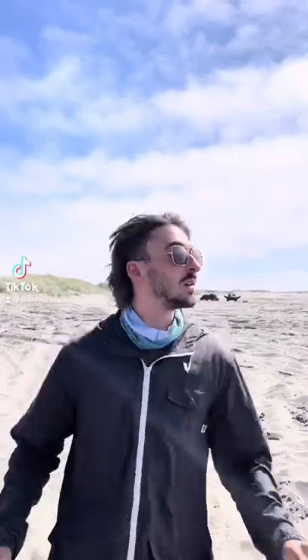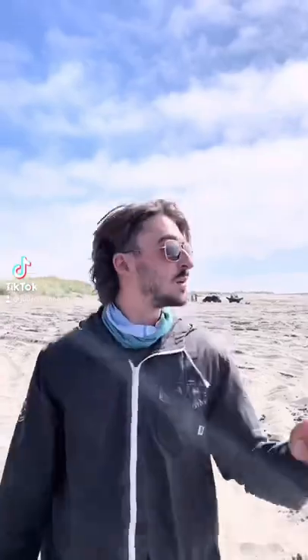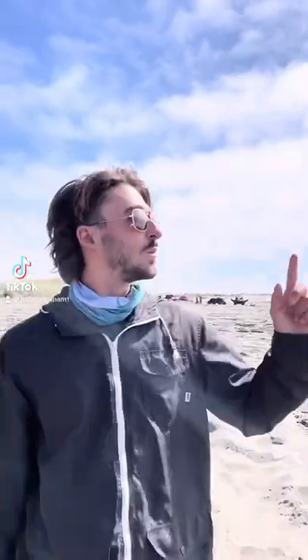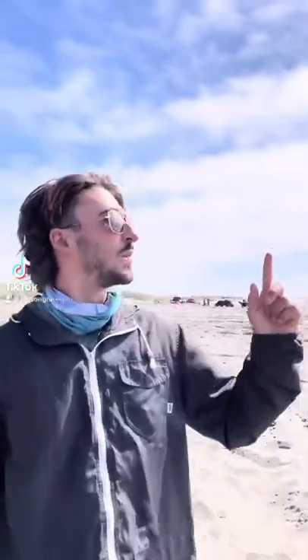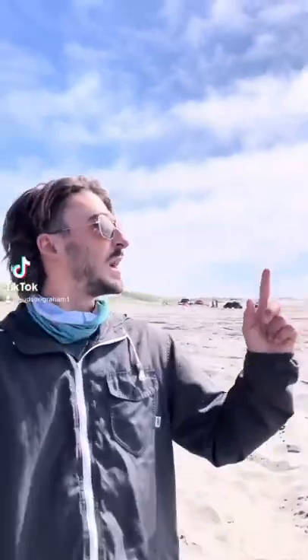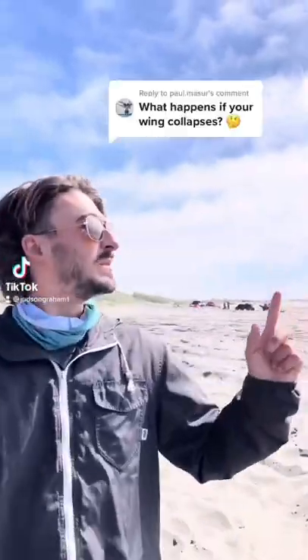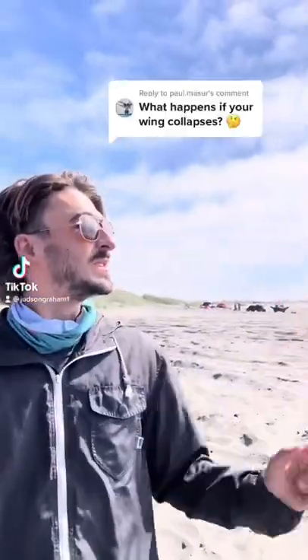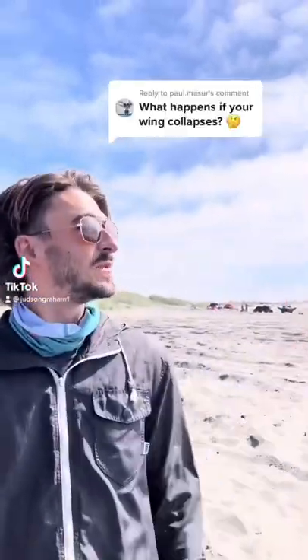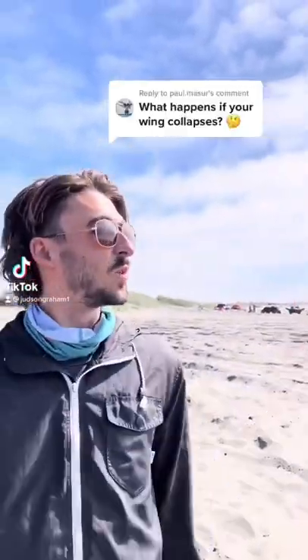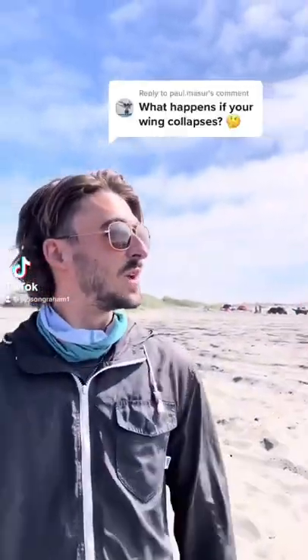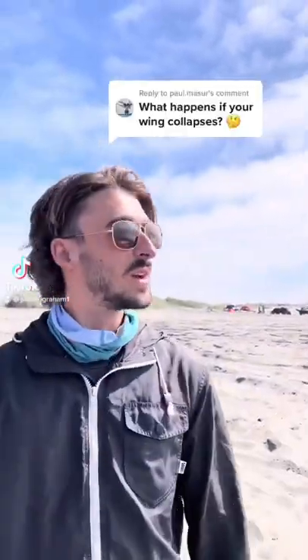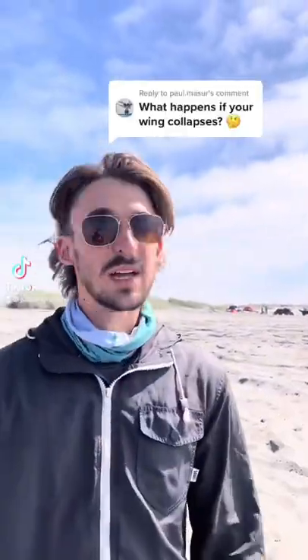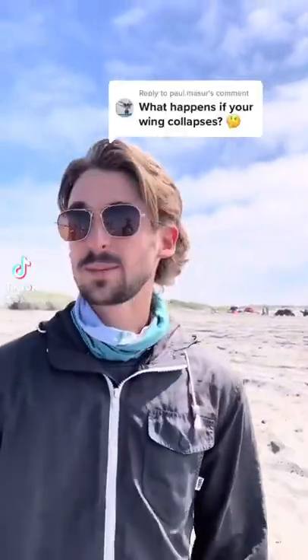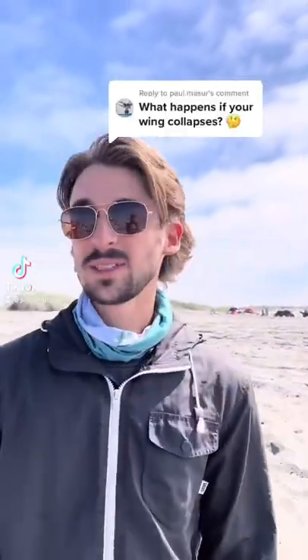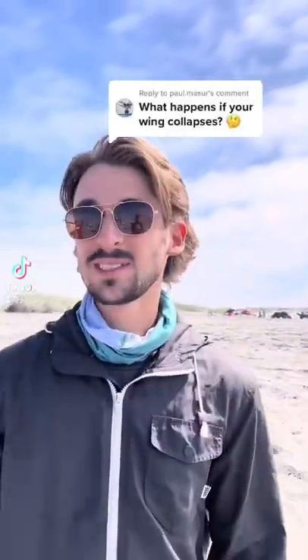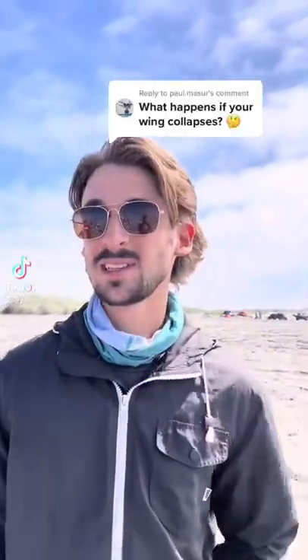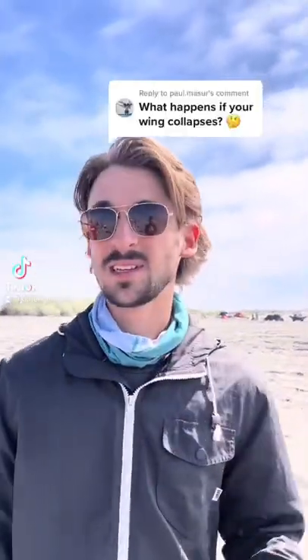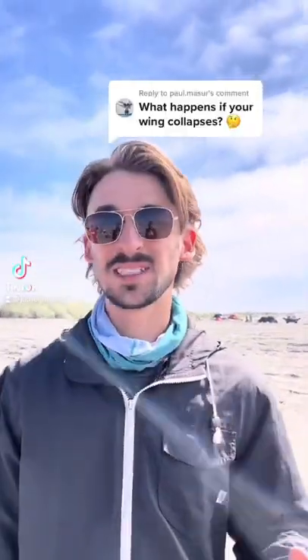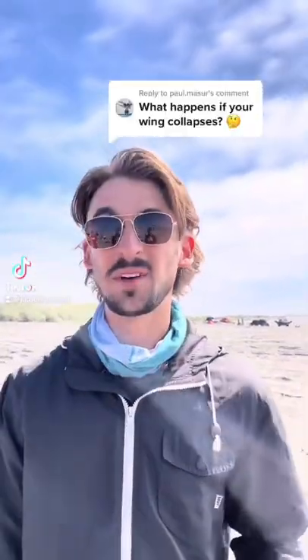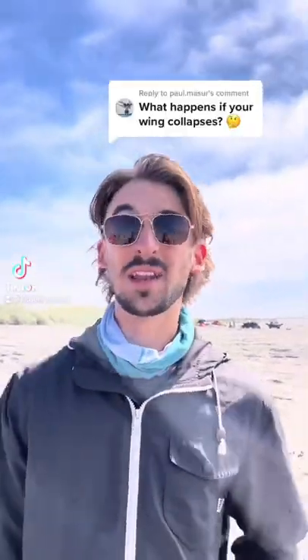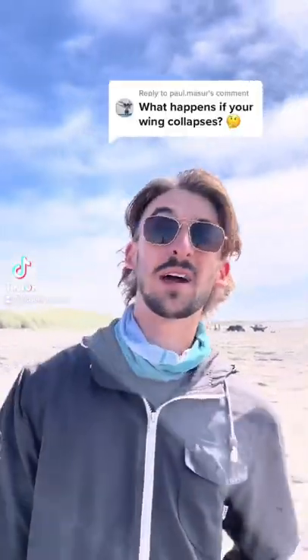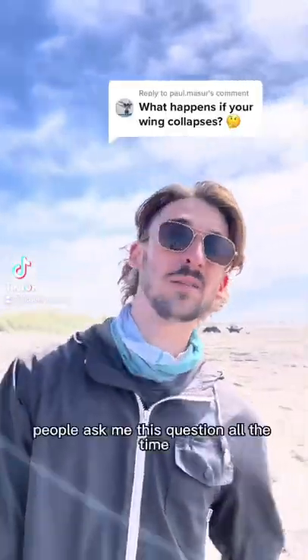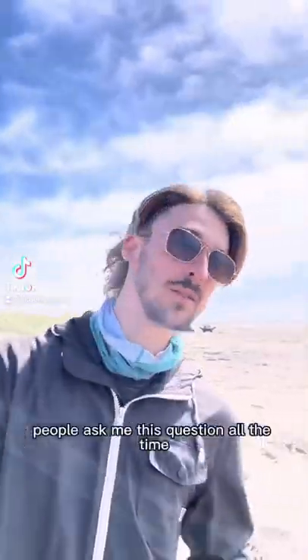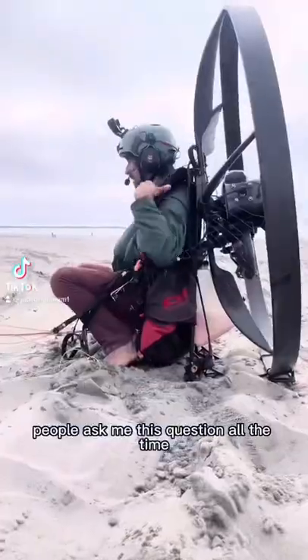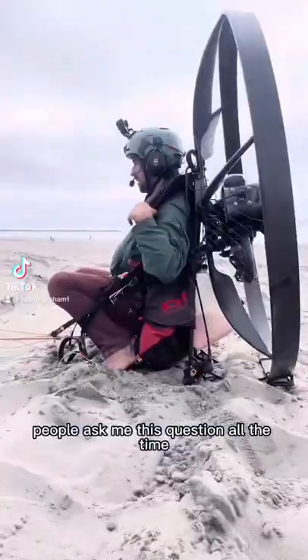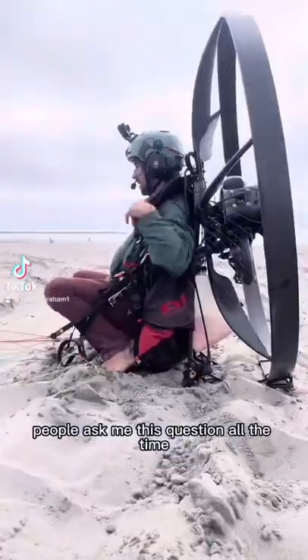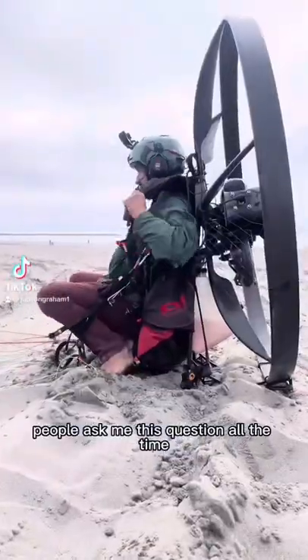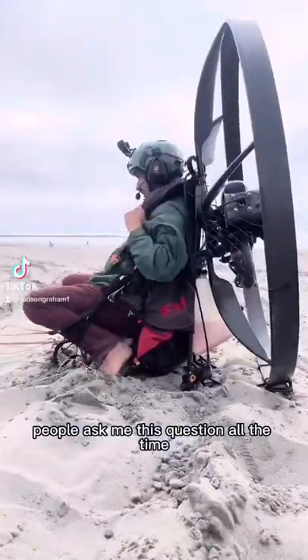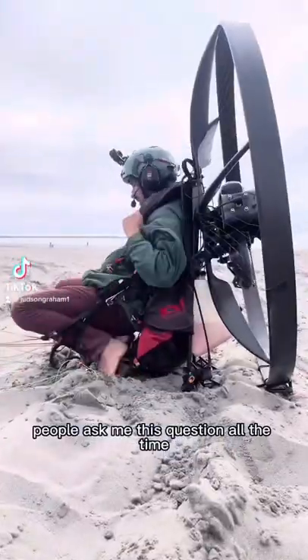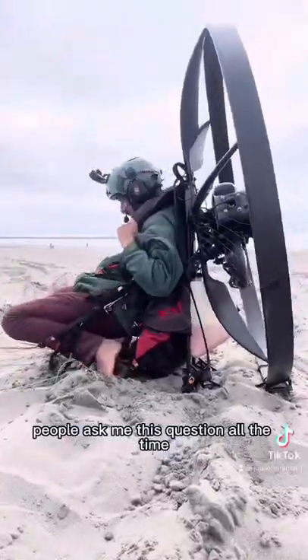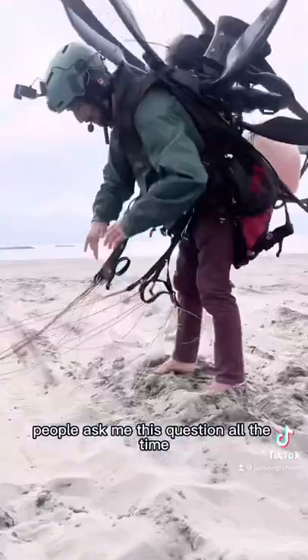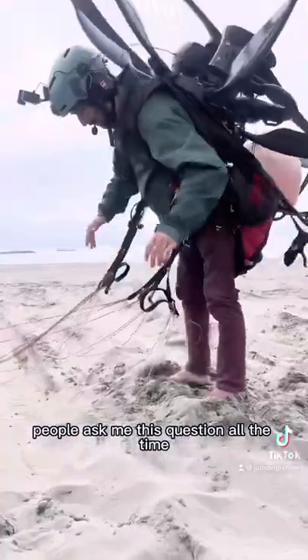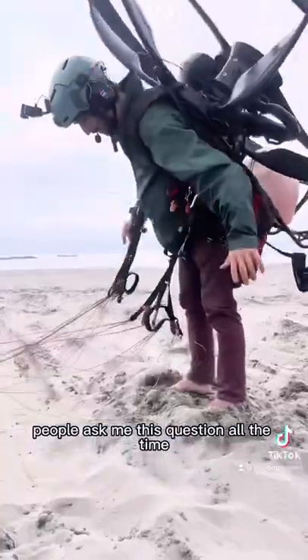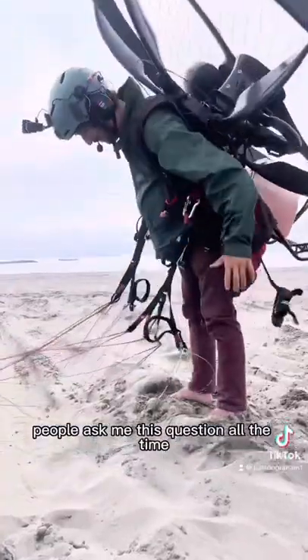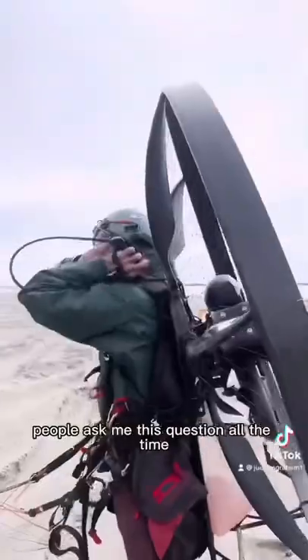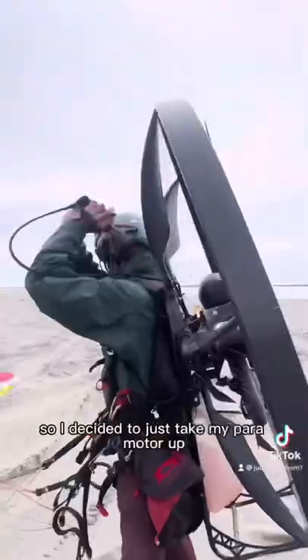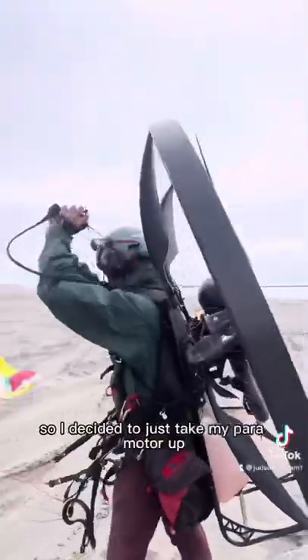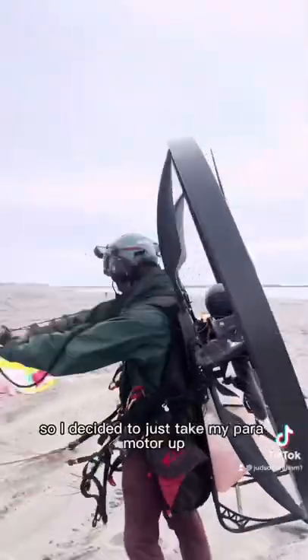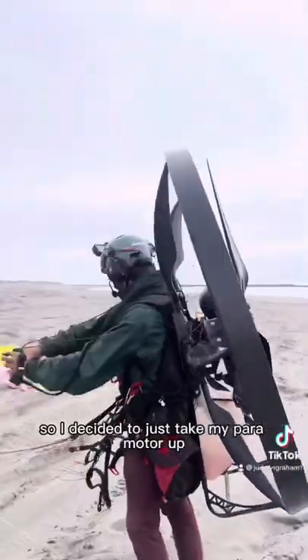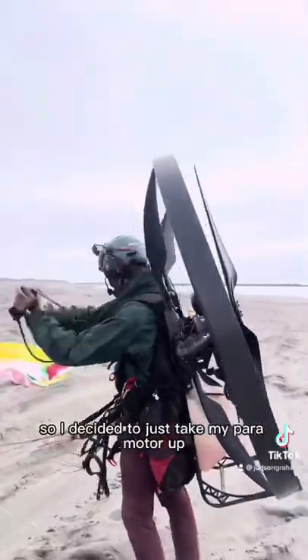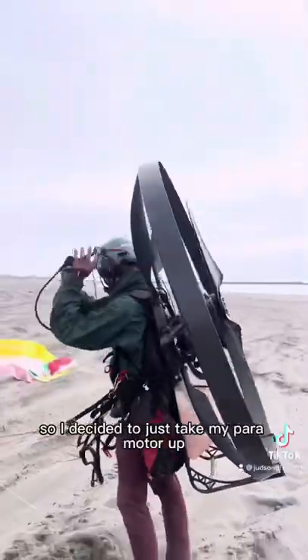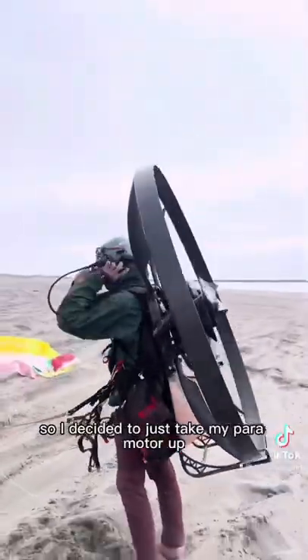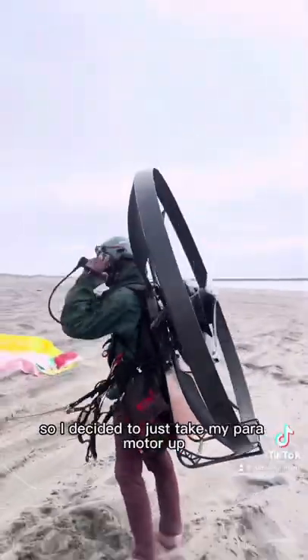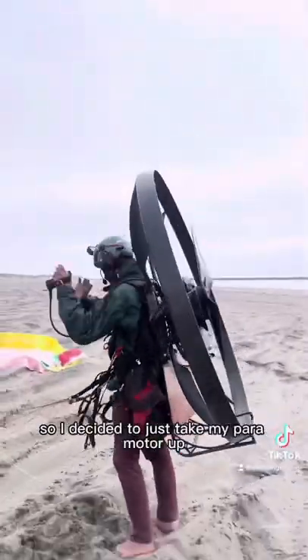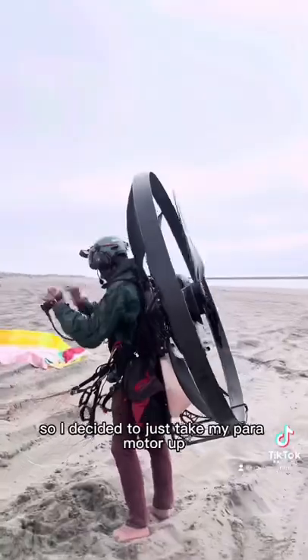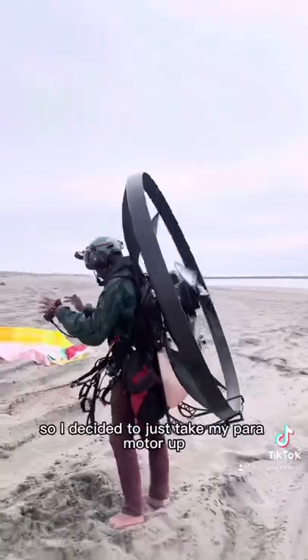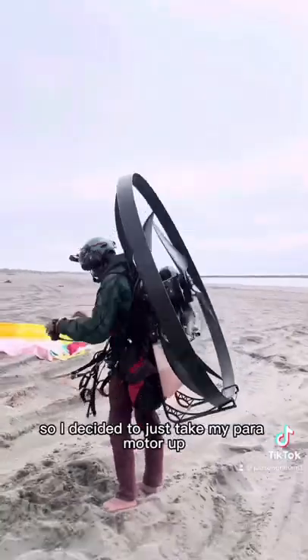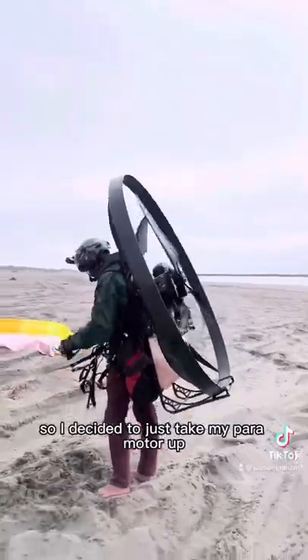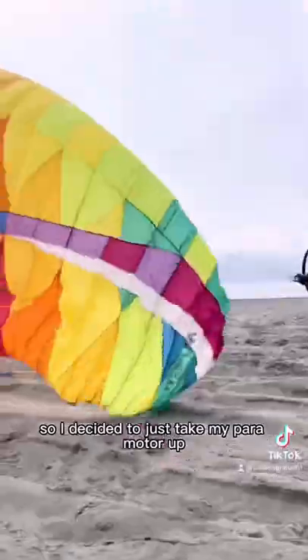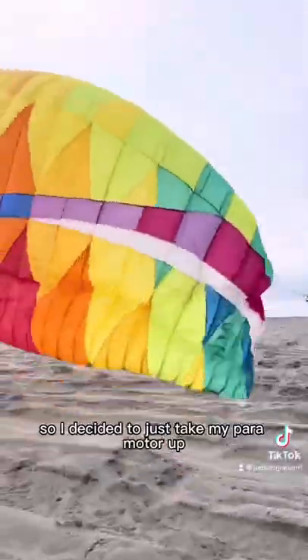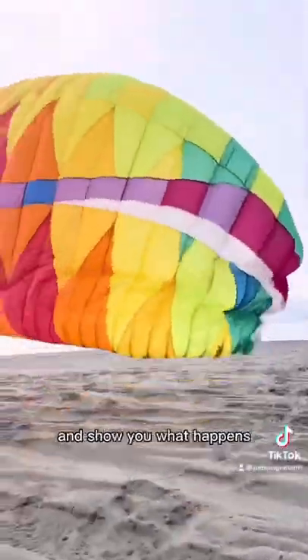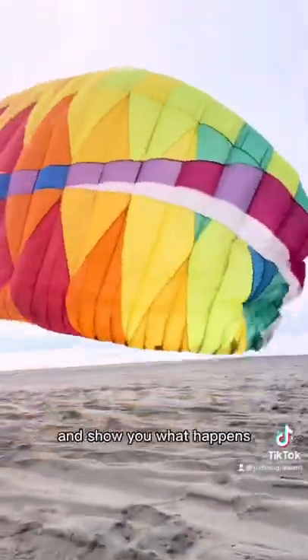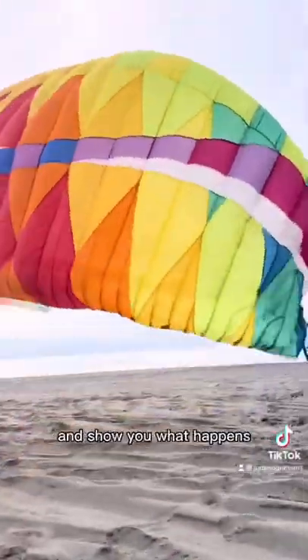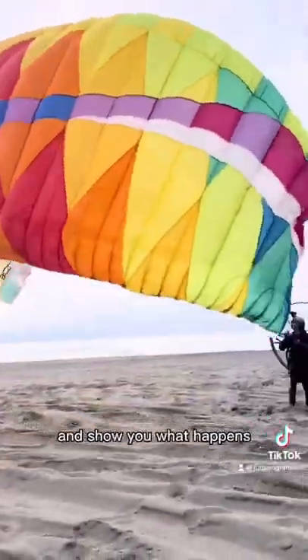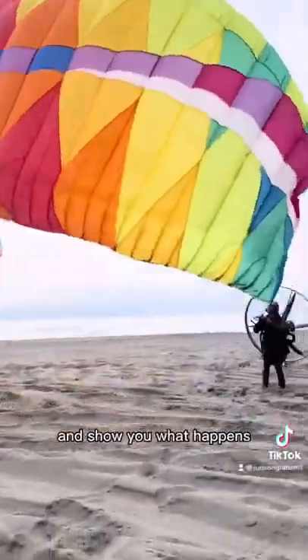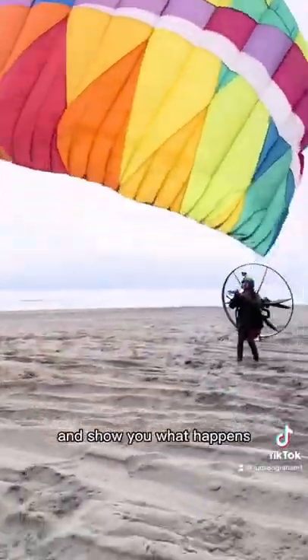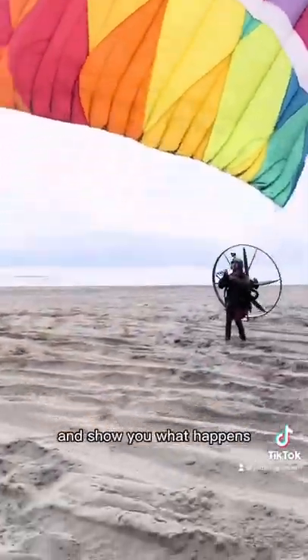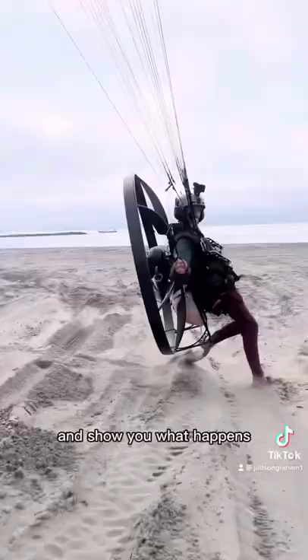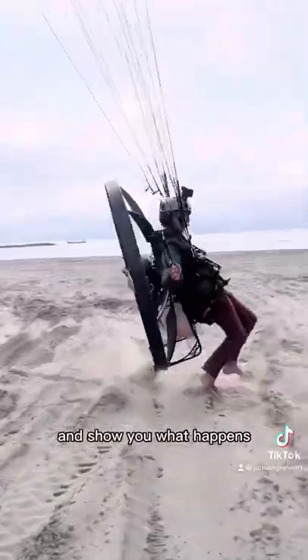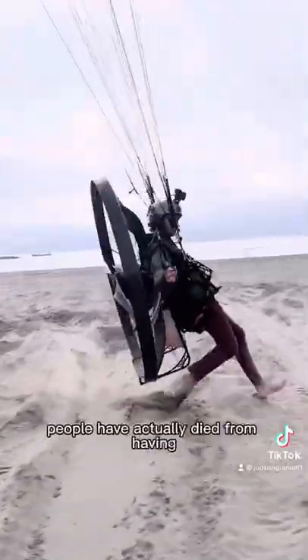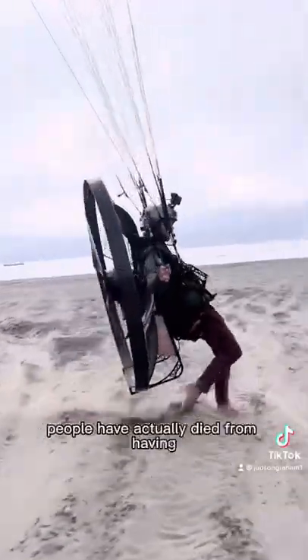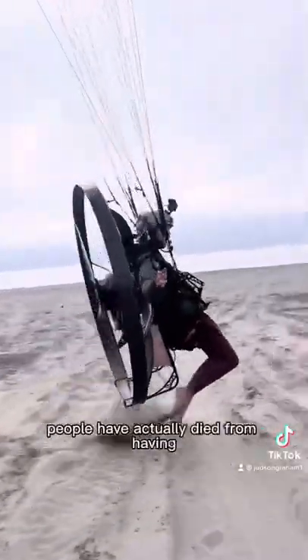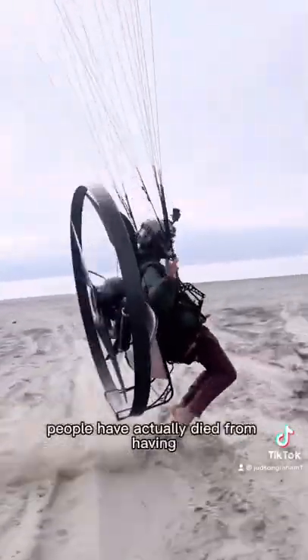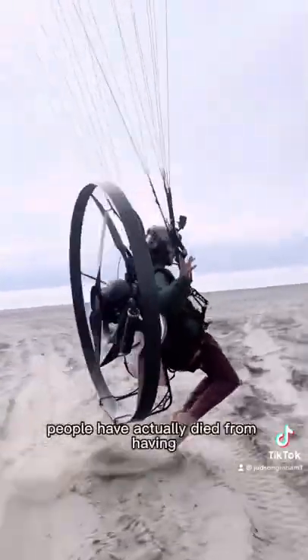What happens if your wing collapses? Let's find out. People ask me this question all the time, so I decided to just take my paramotor up and show you what happens.